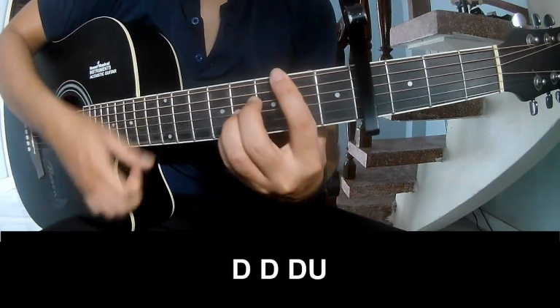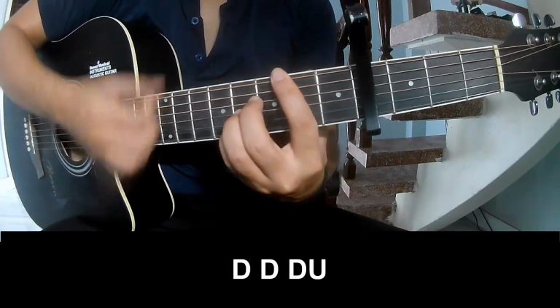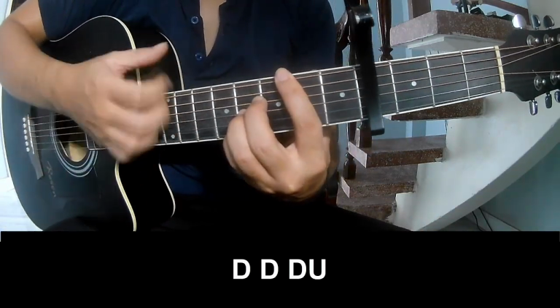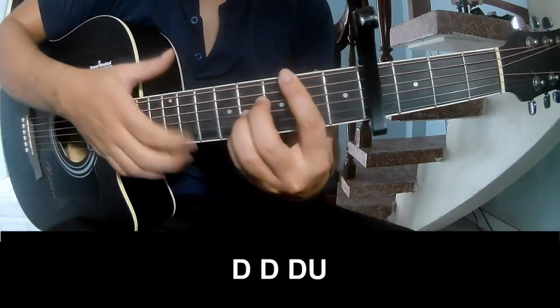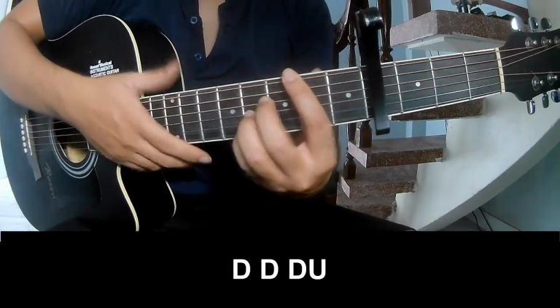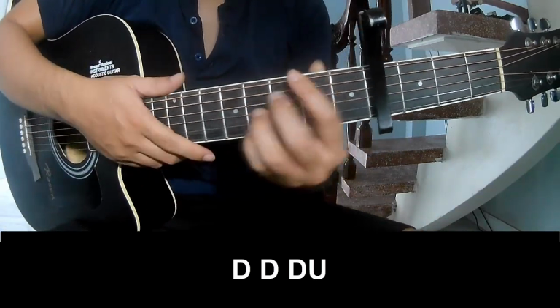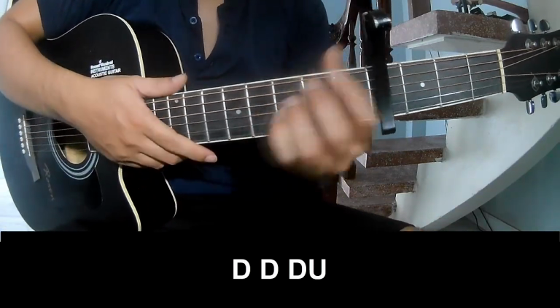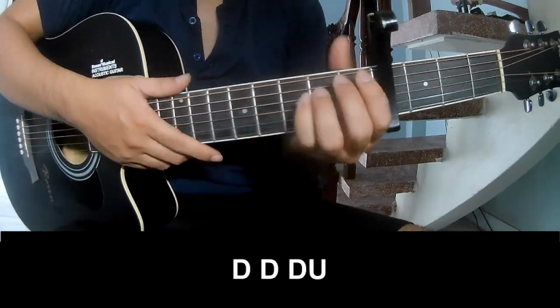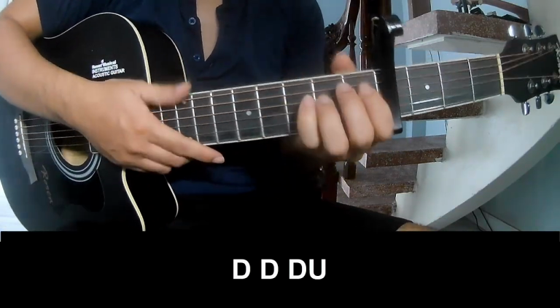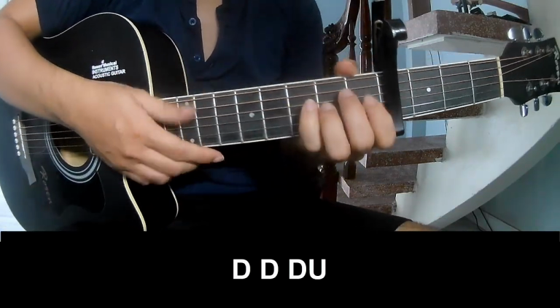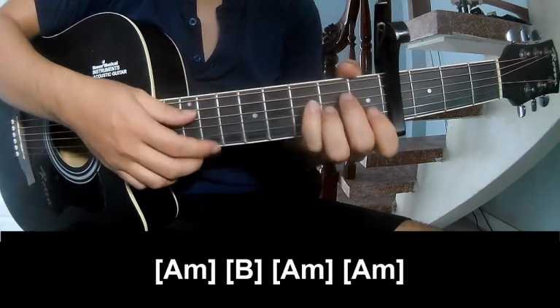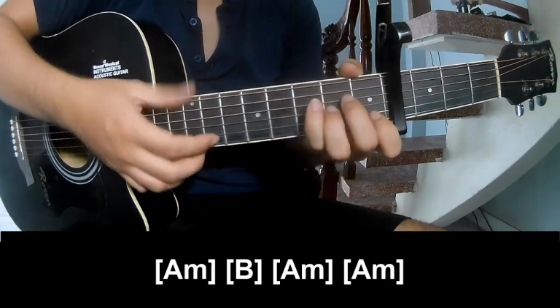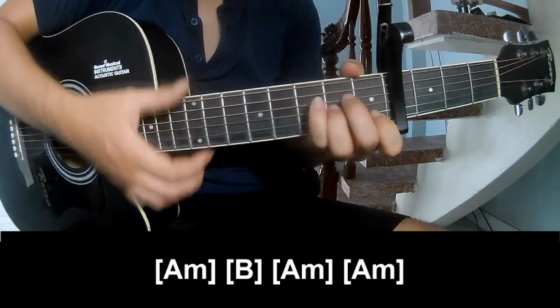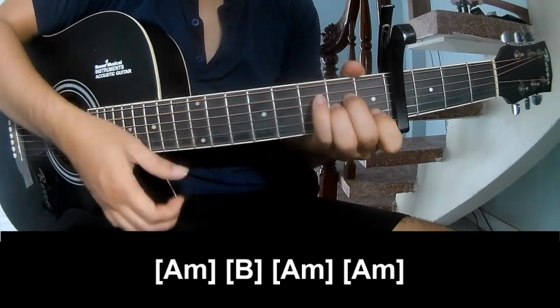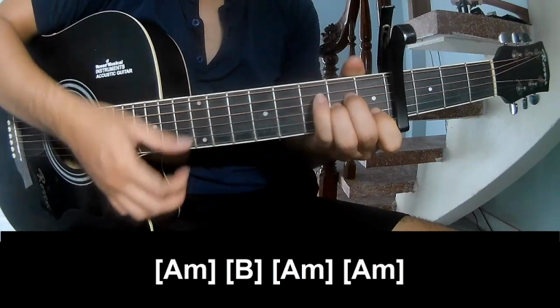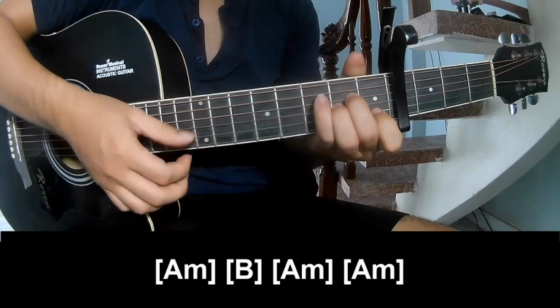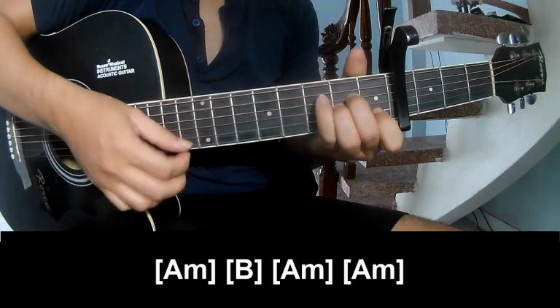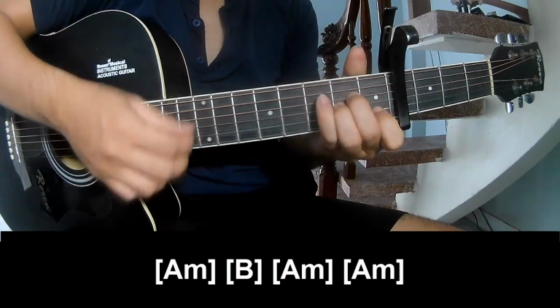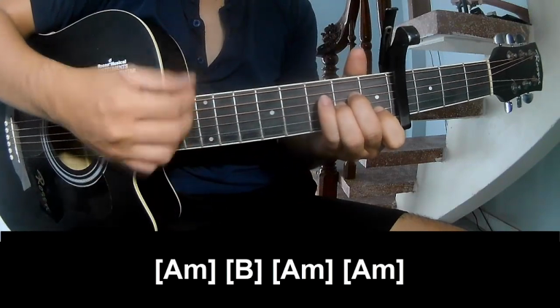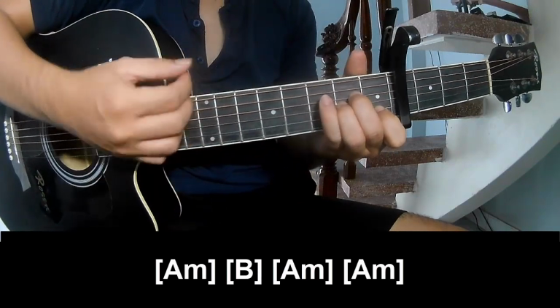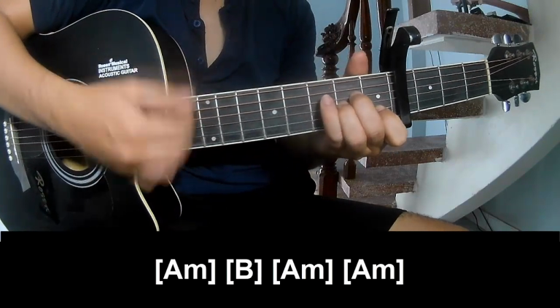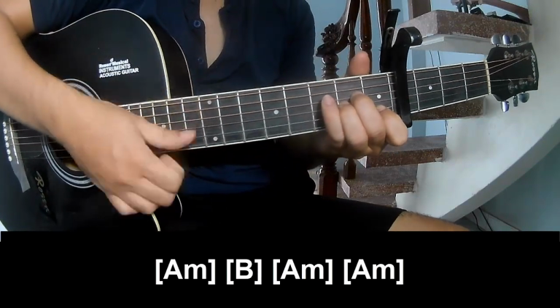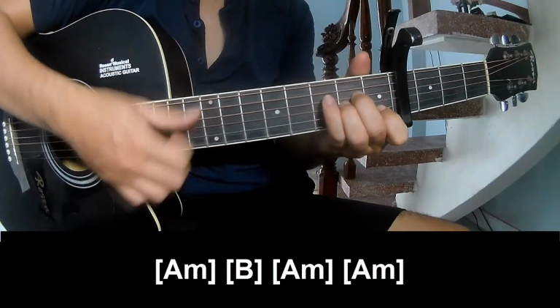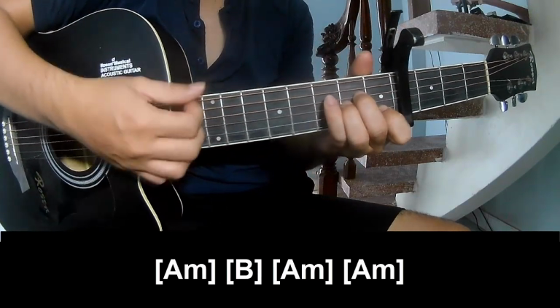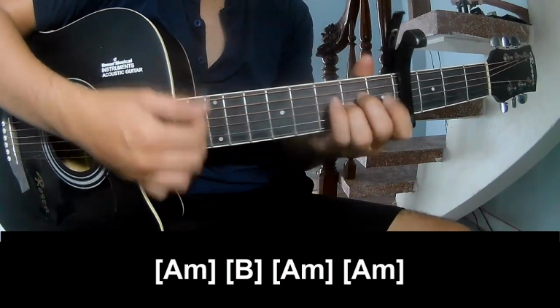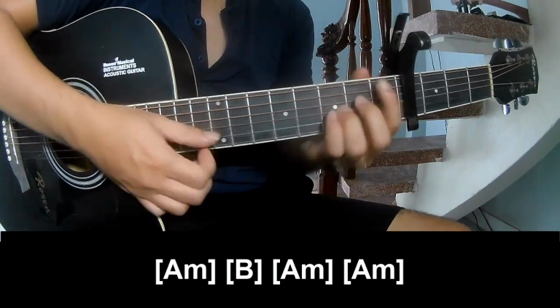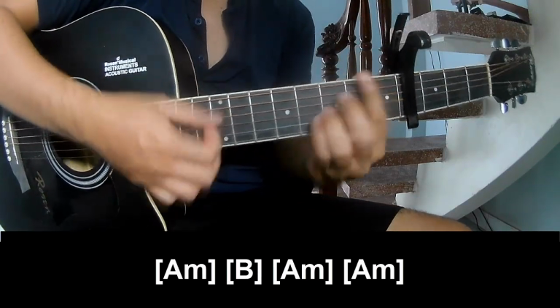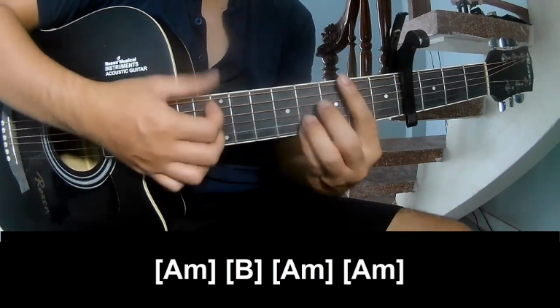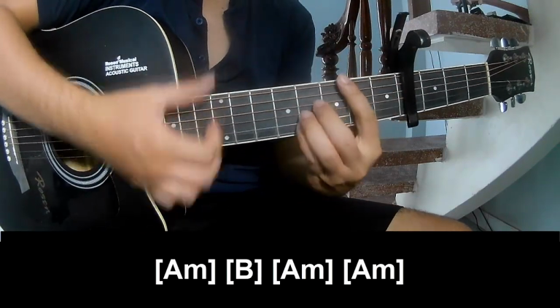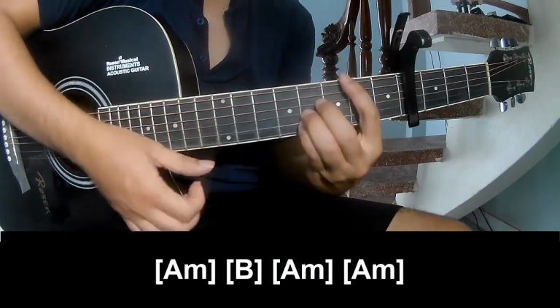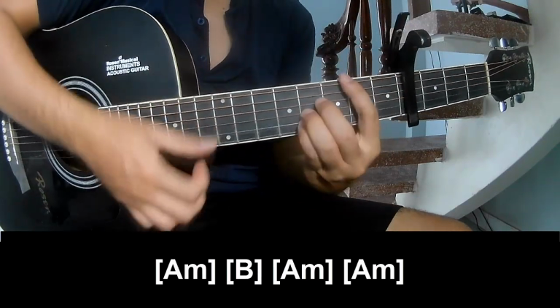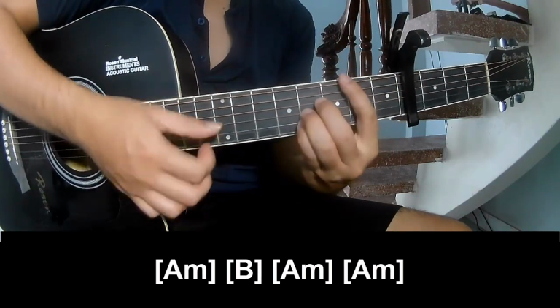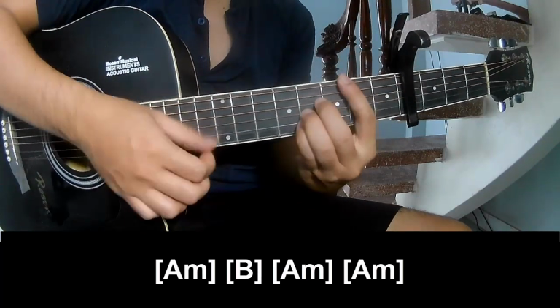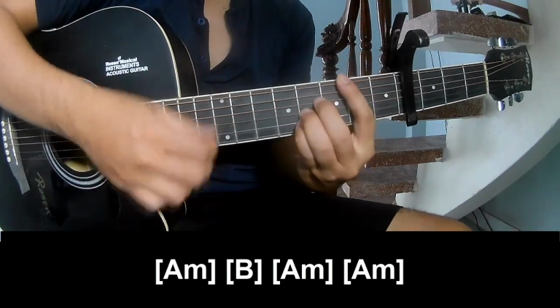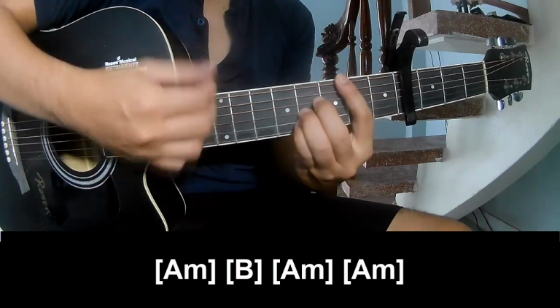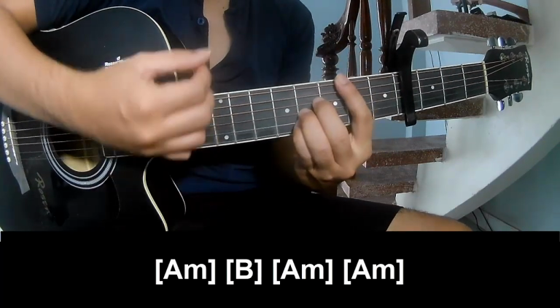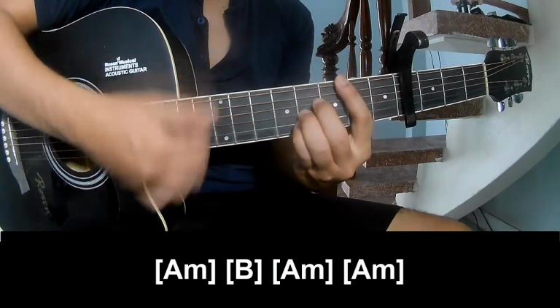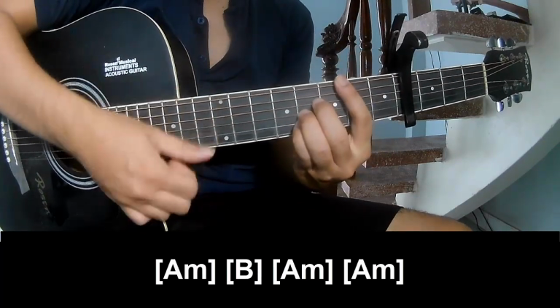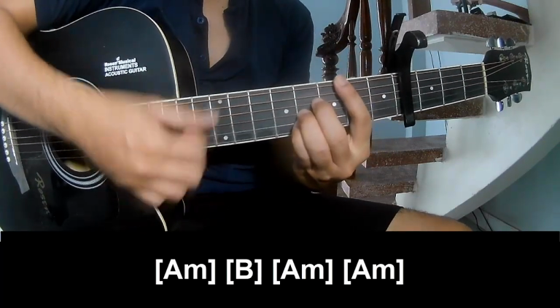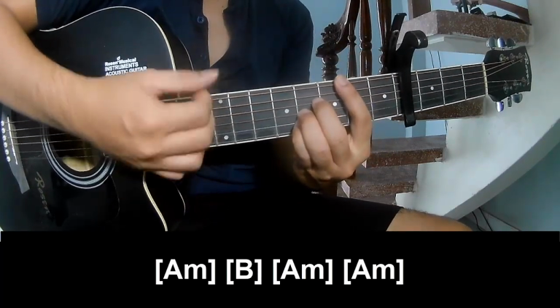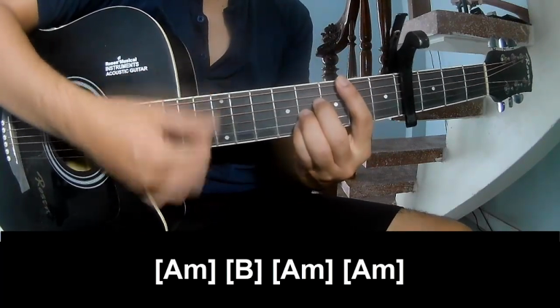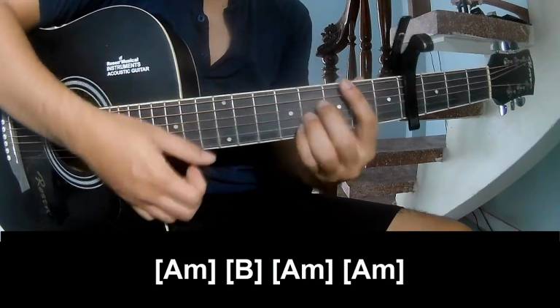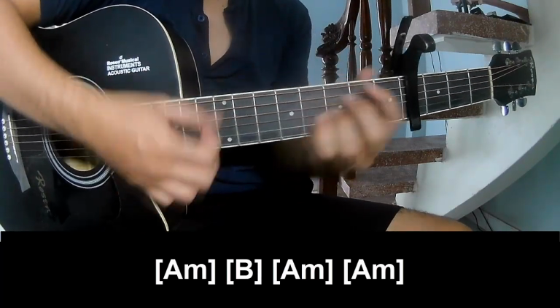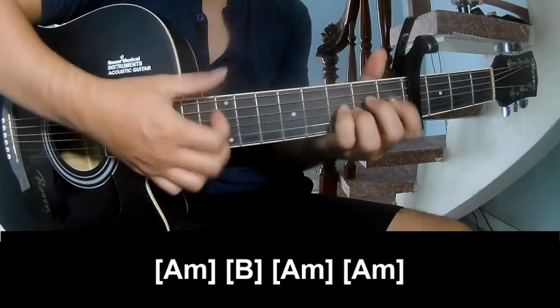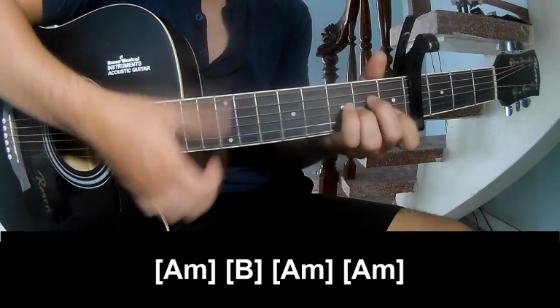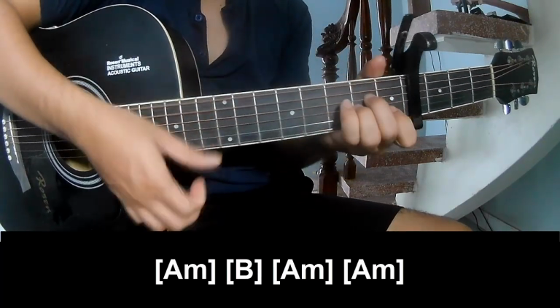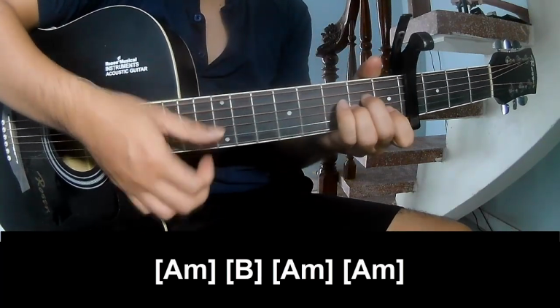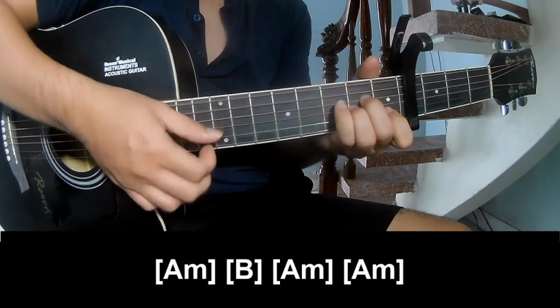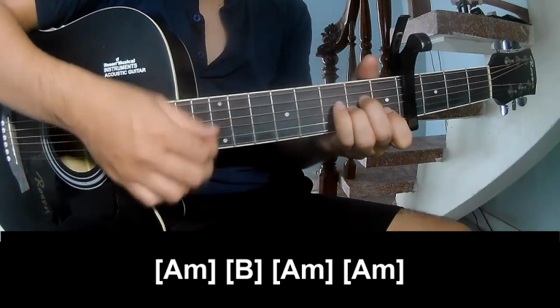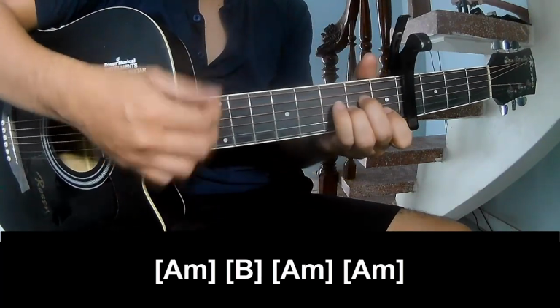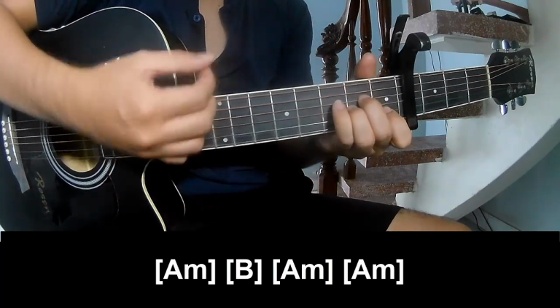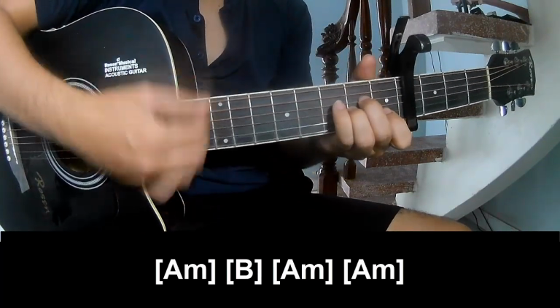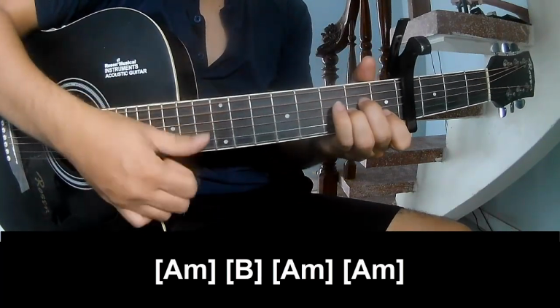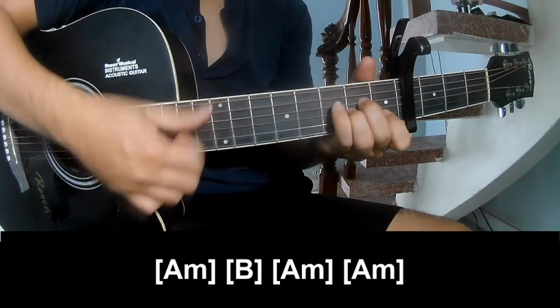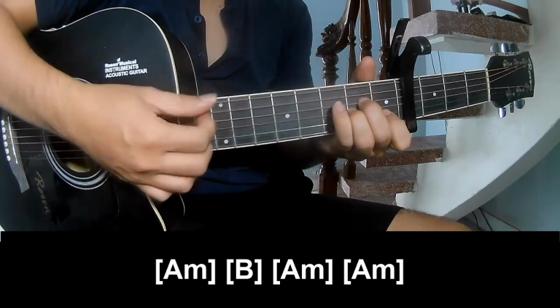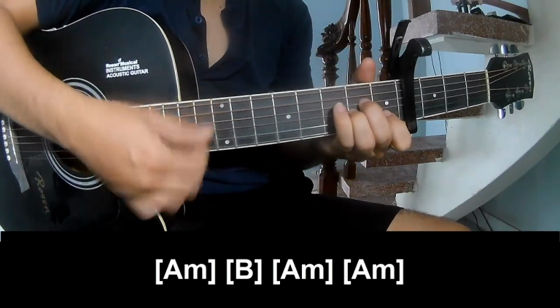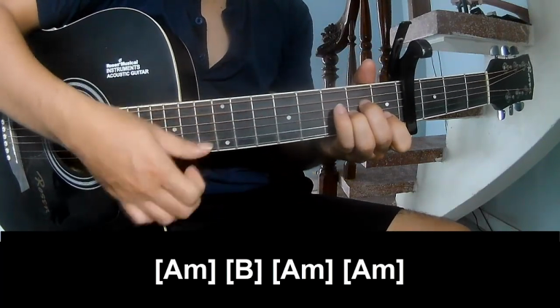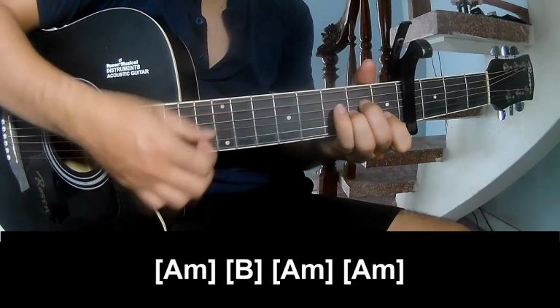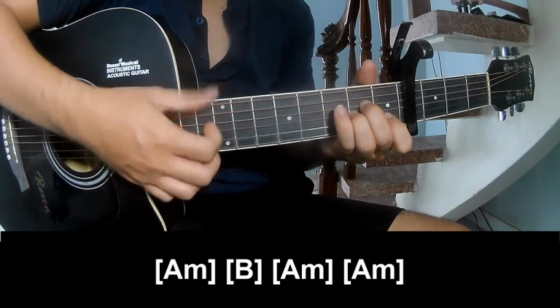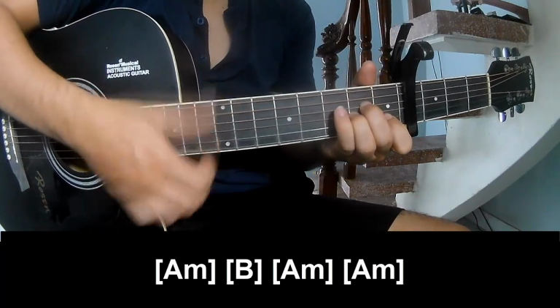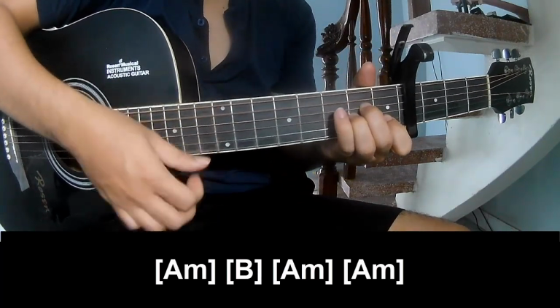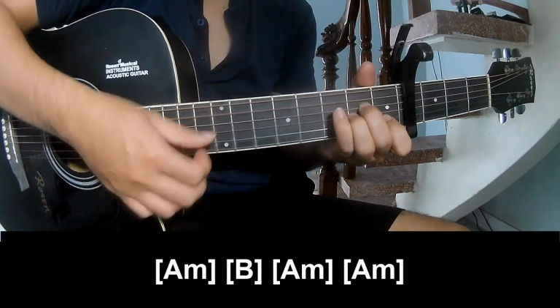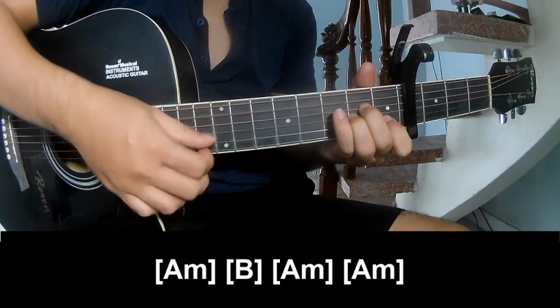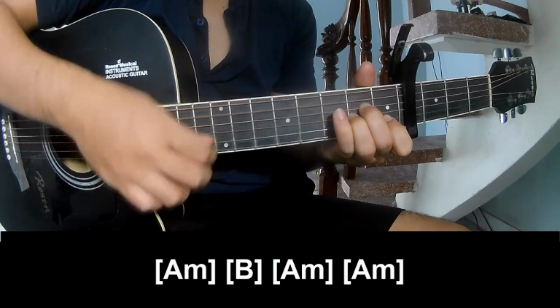And play along A, M, B, M, A, M, N, A, M.